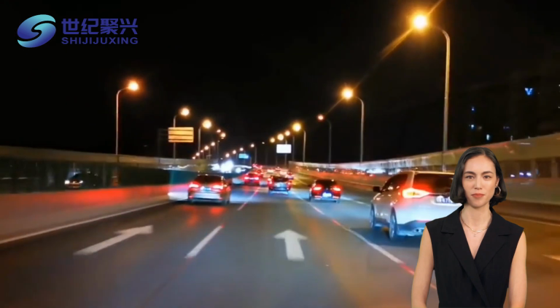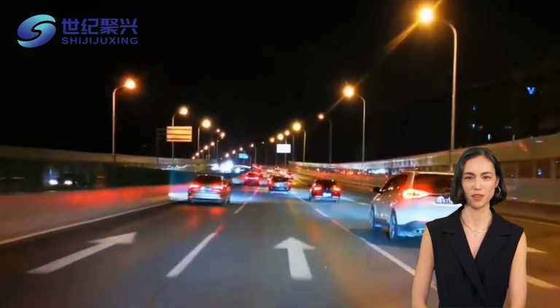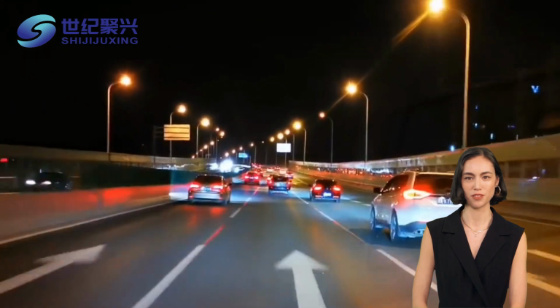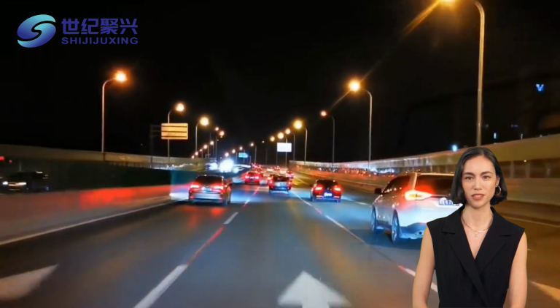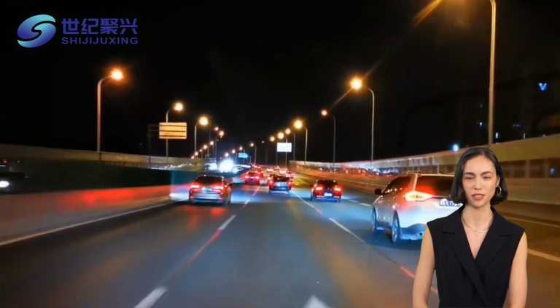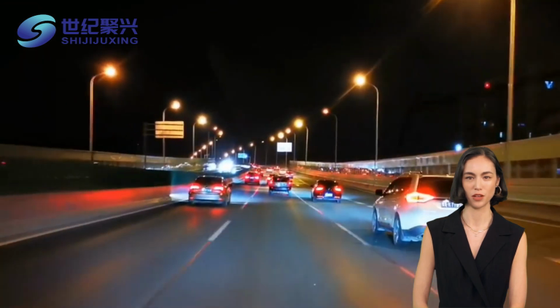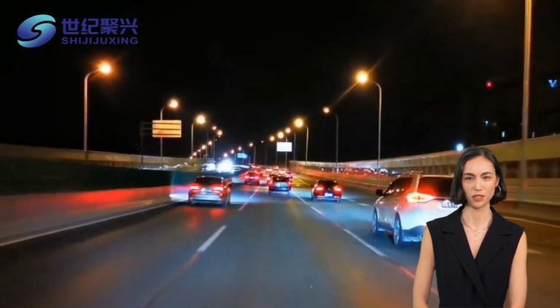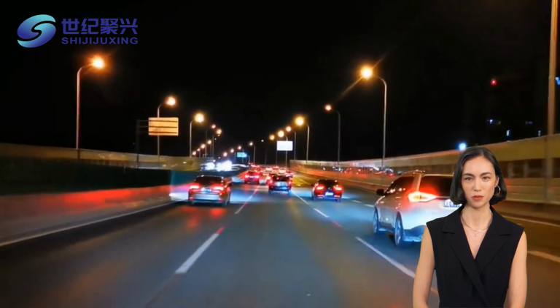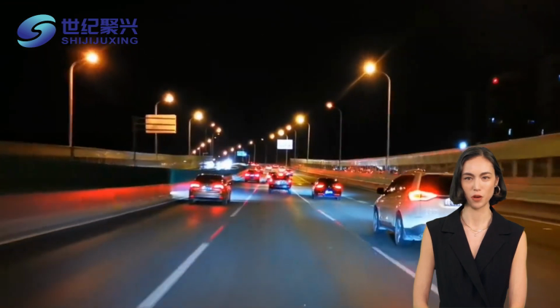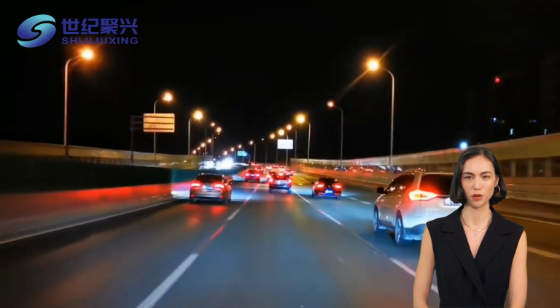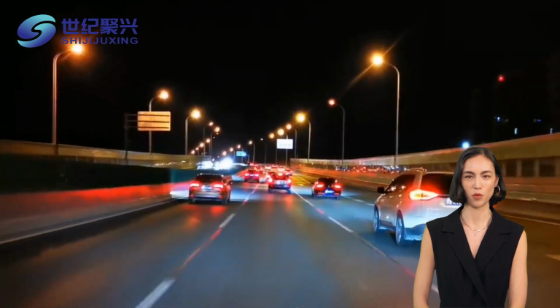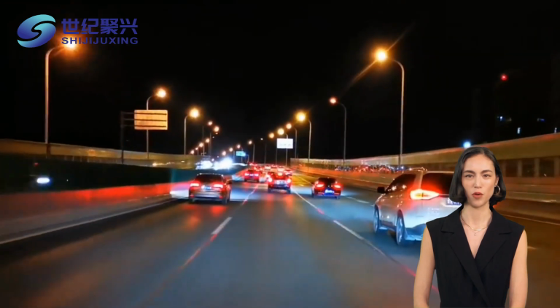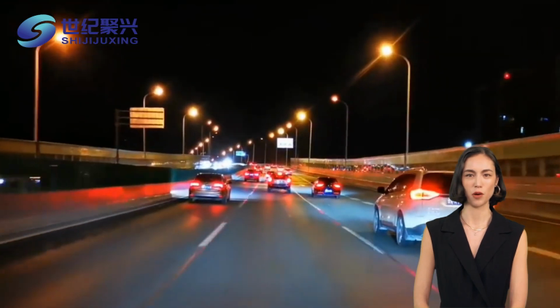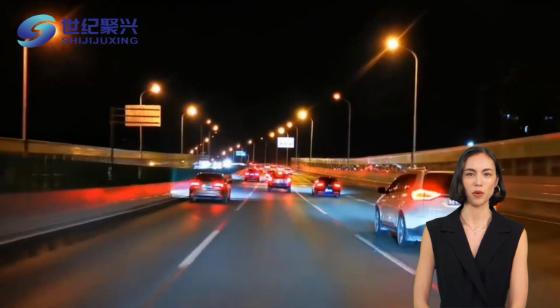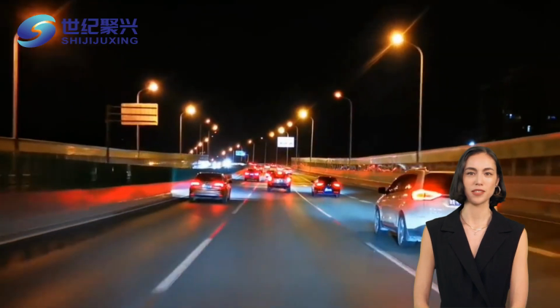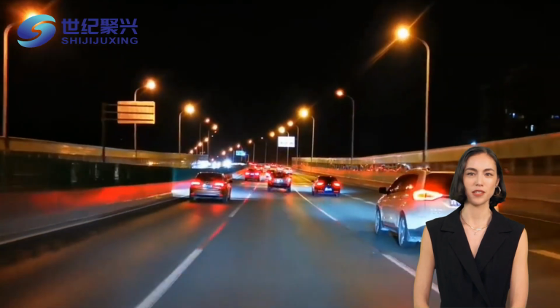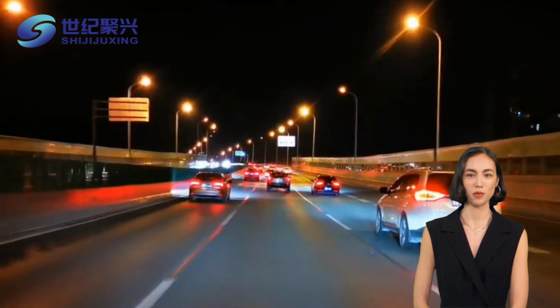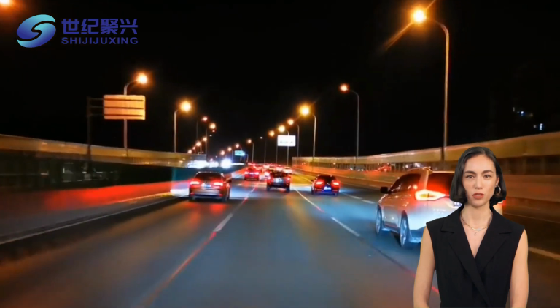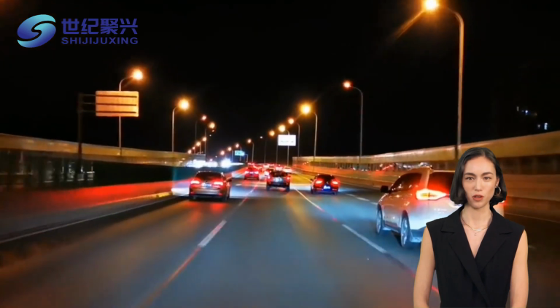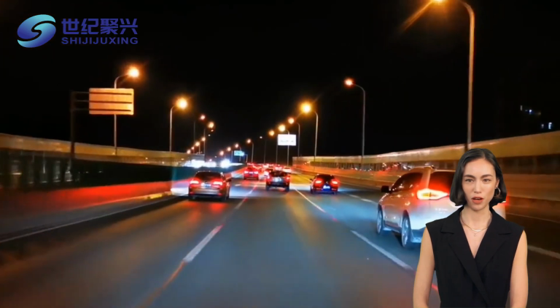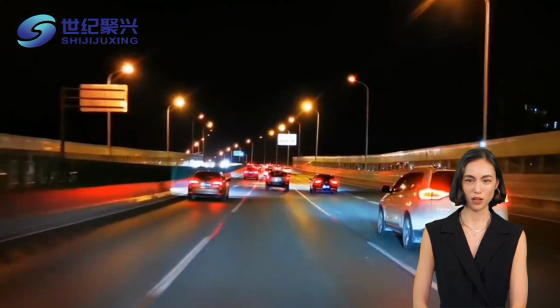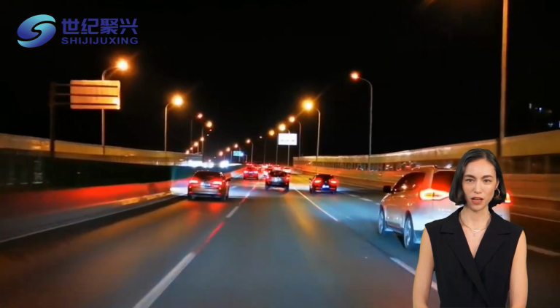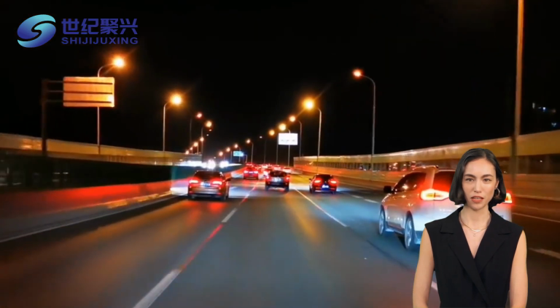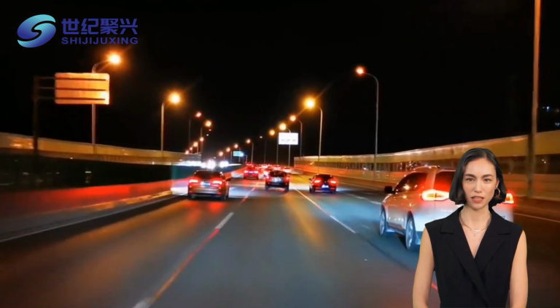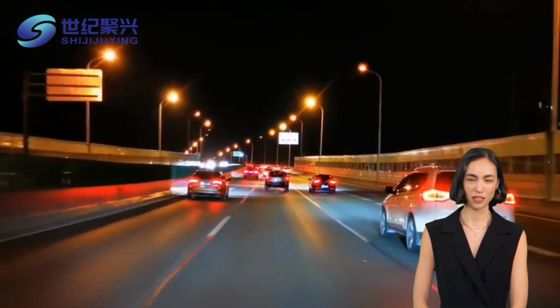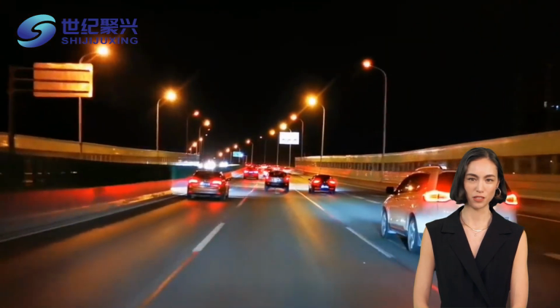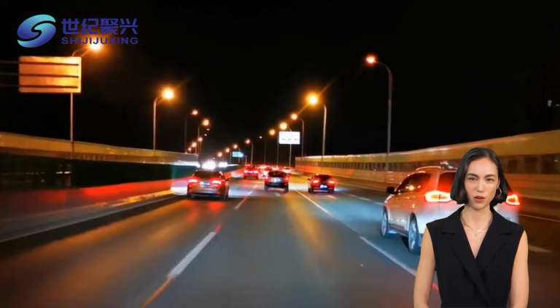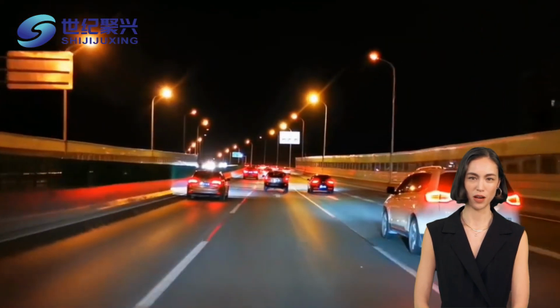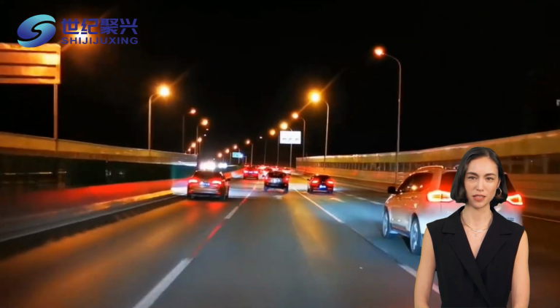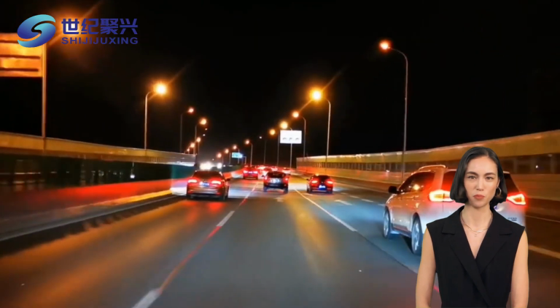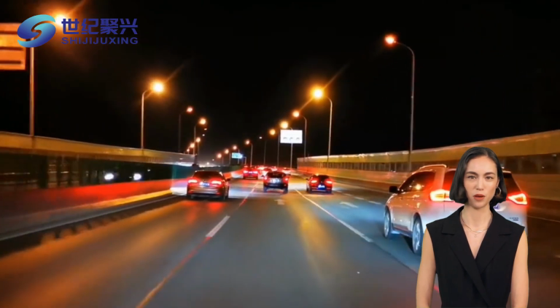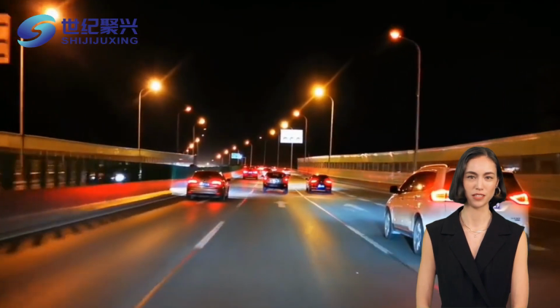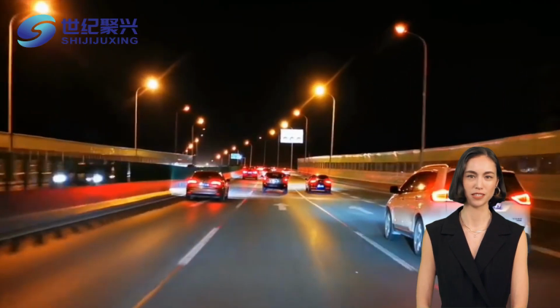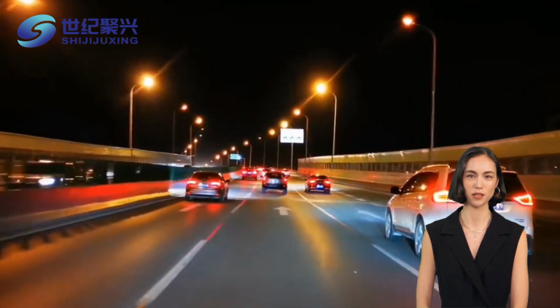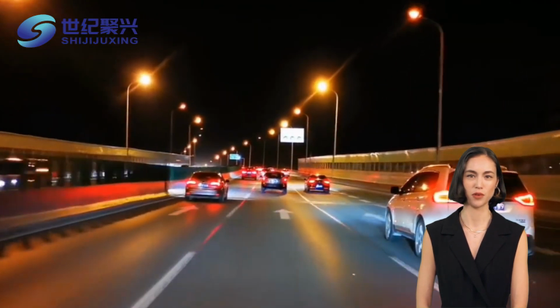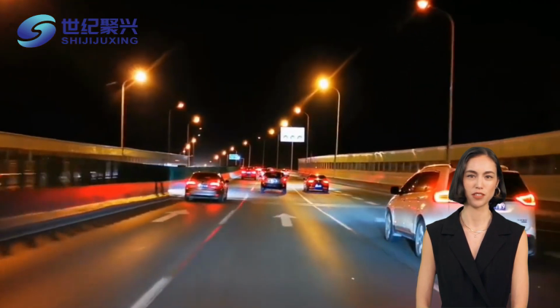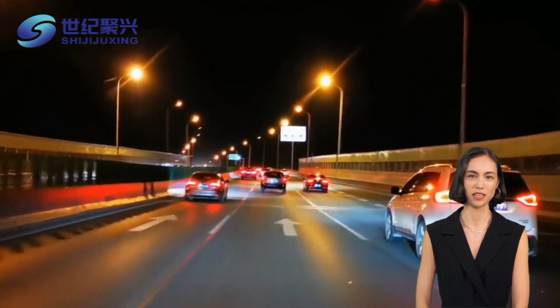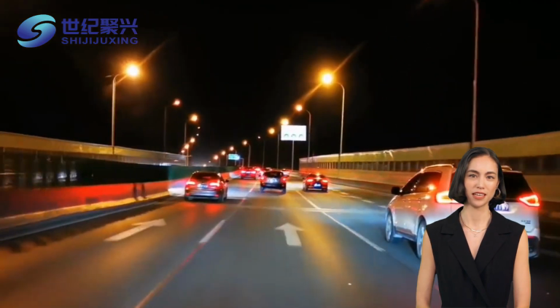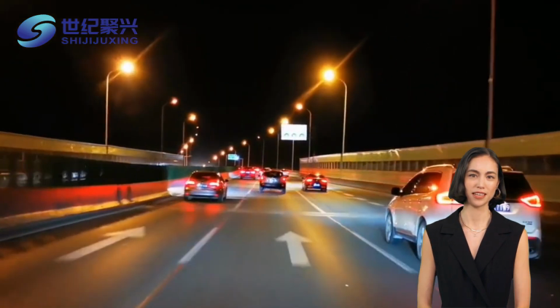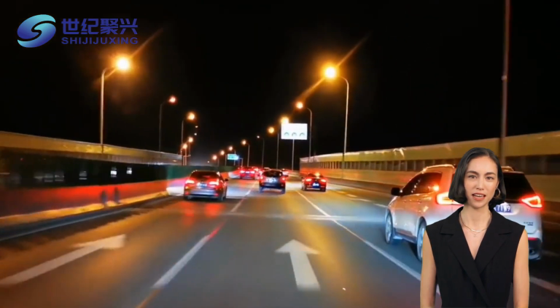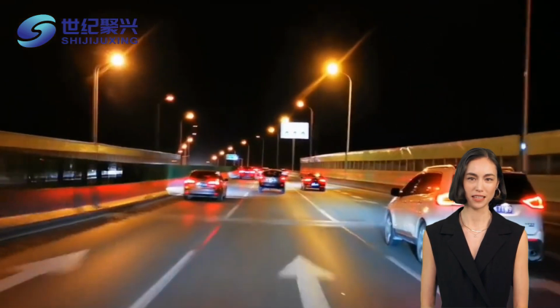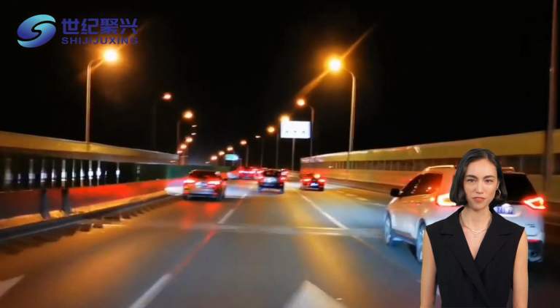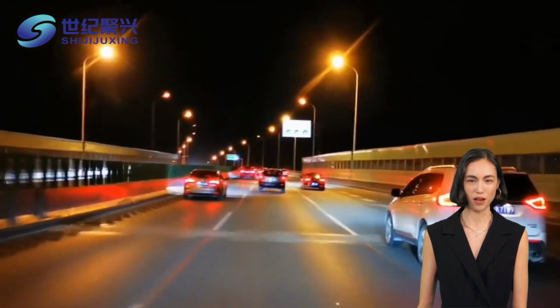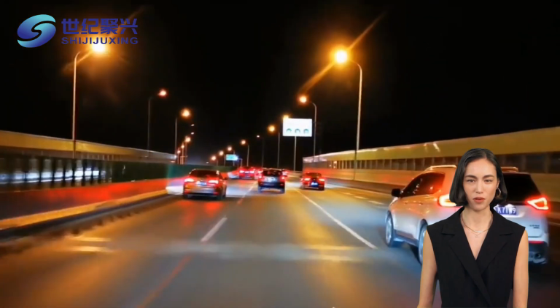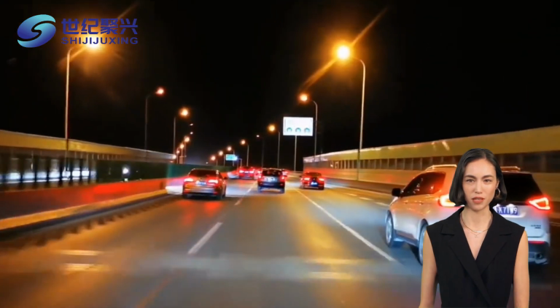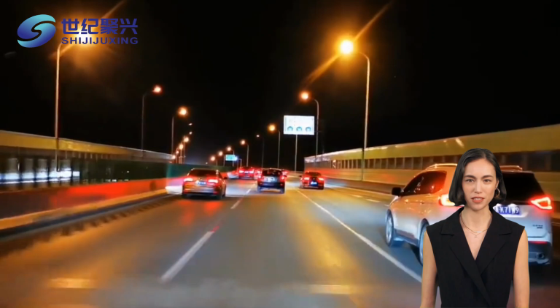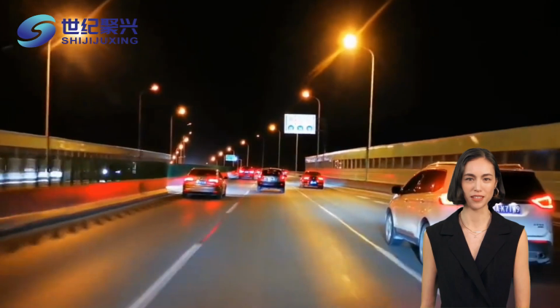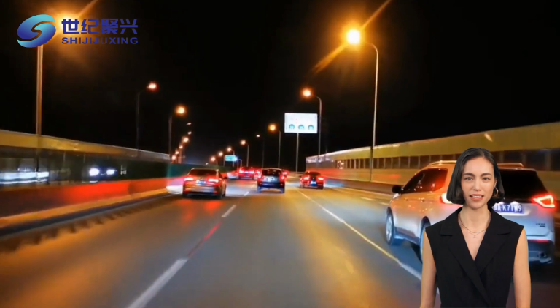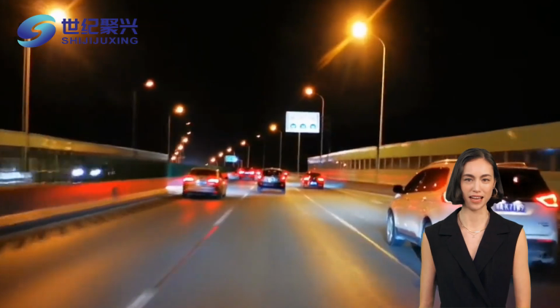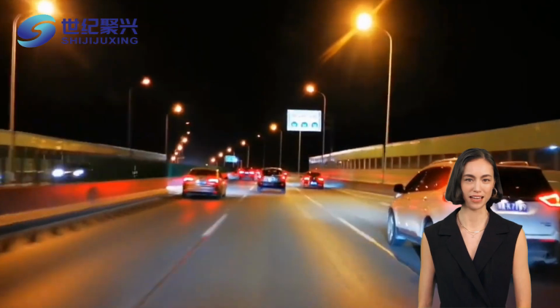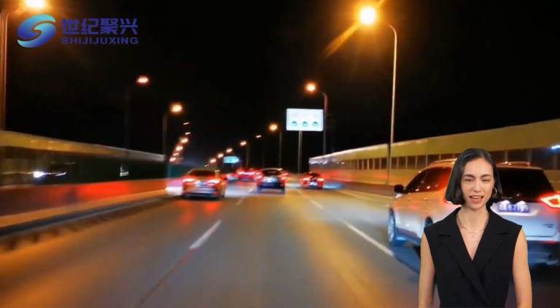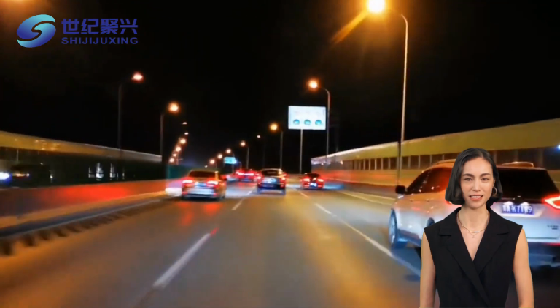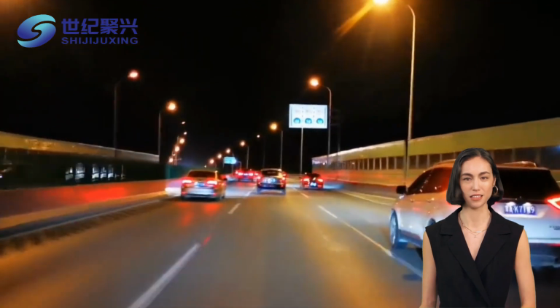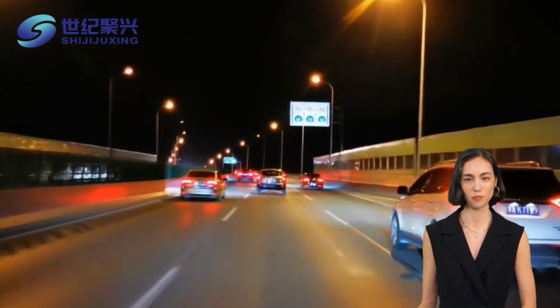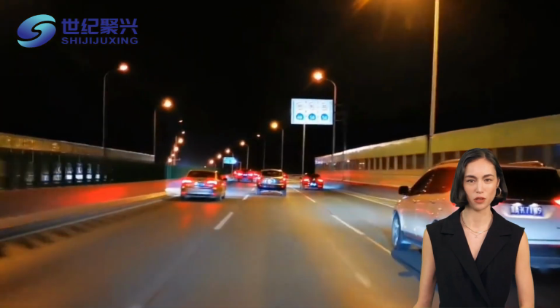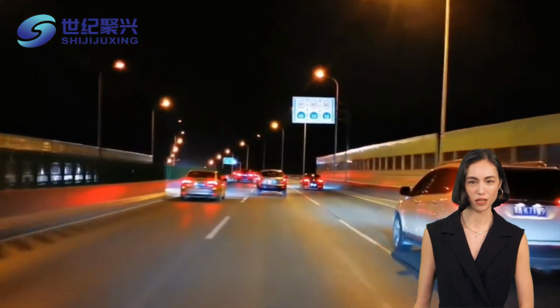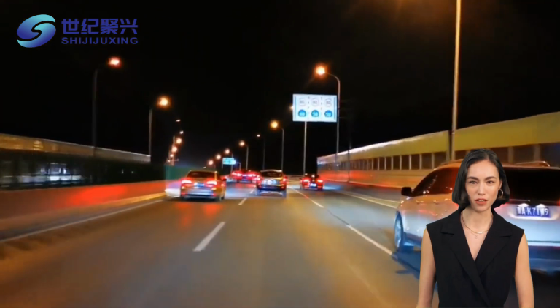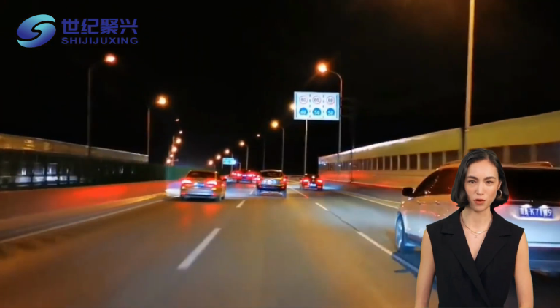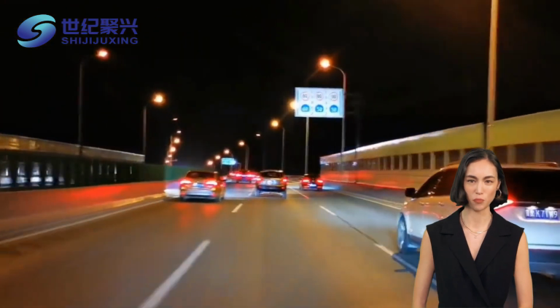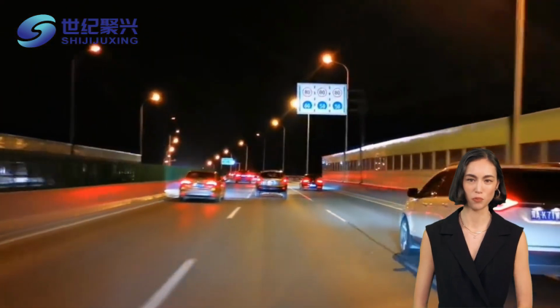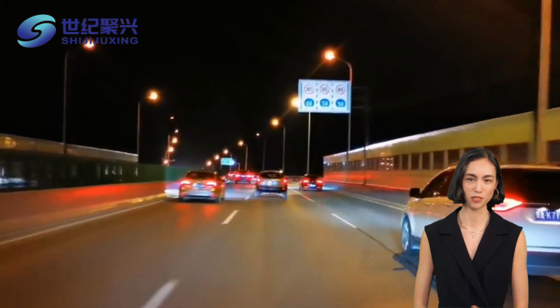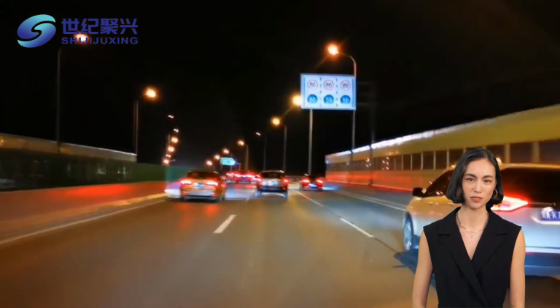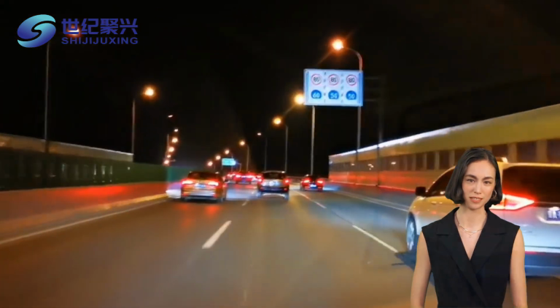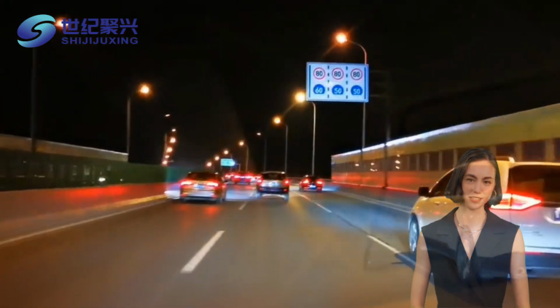Whether it's a cozy park or a bustling commercial area, their lights blend seamlessly into any environment, enhancing the beauty of our public spaces.